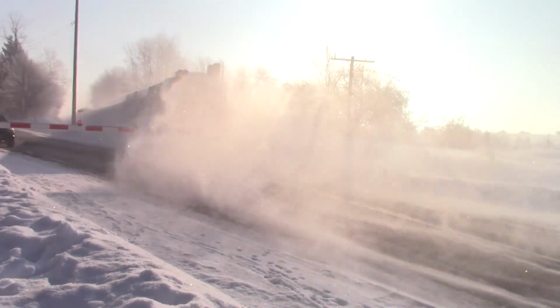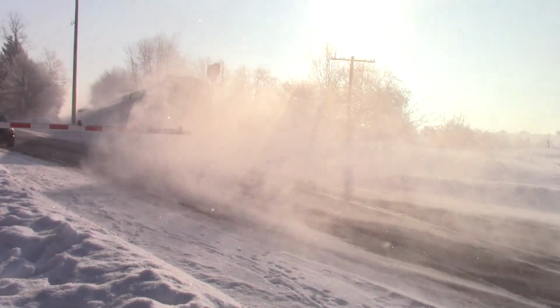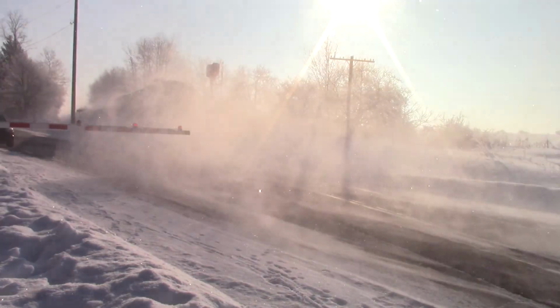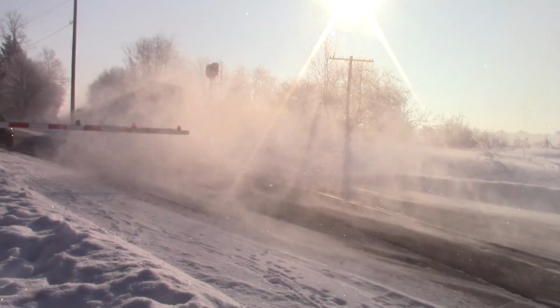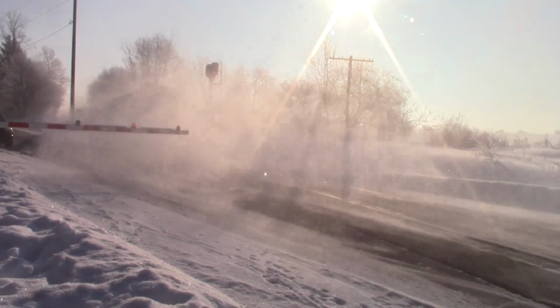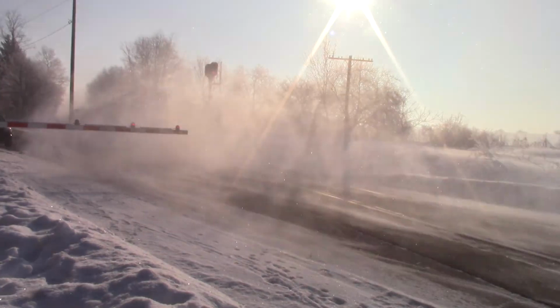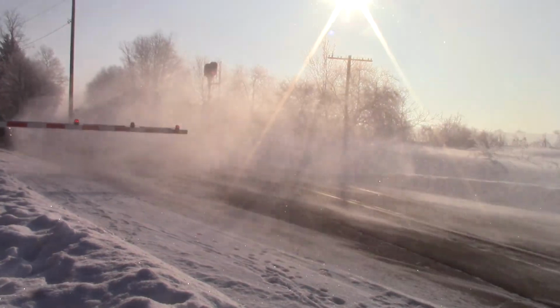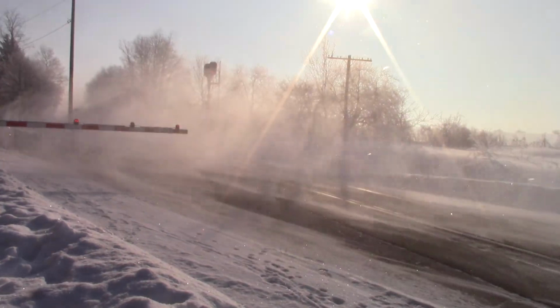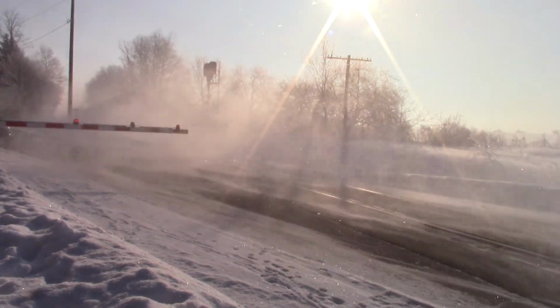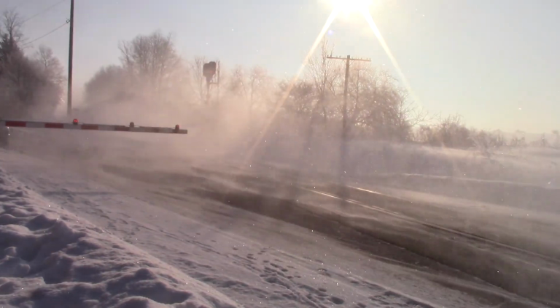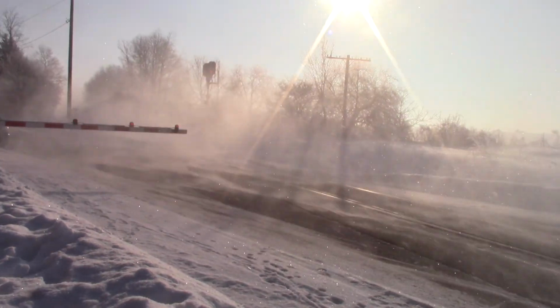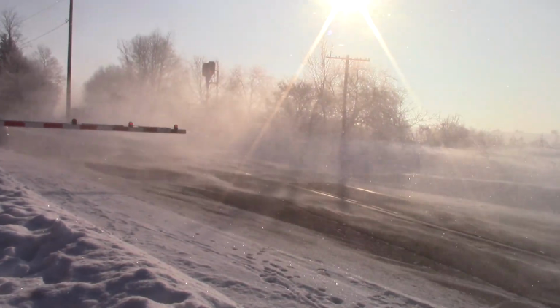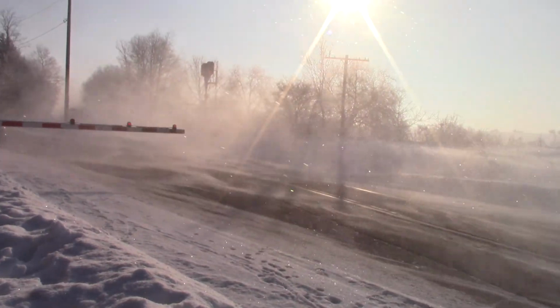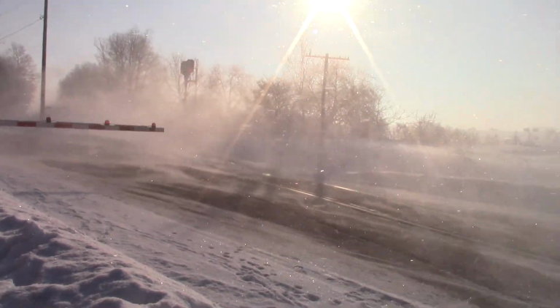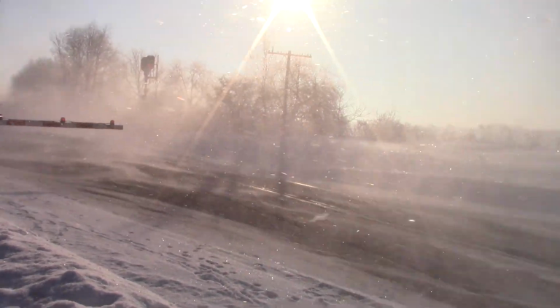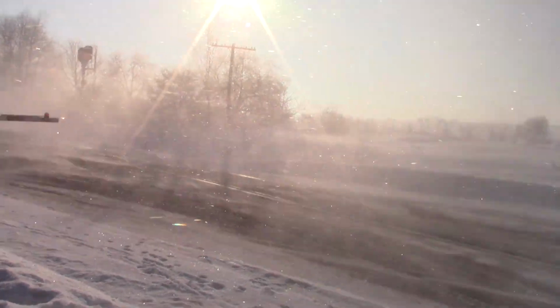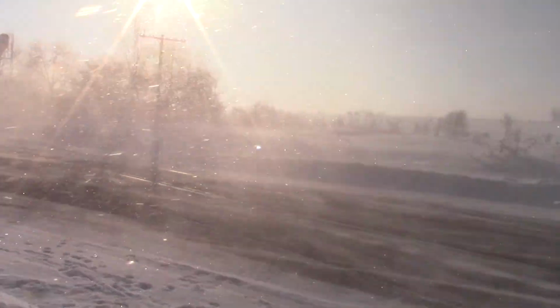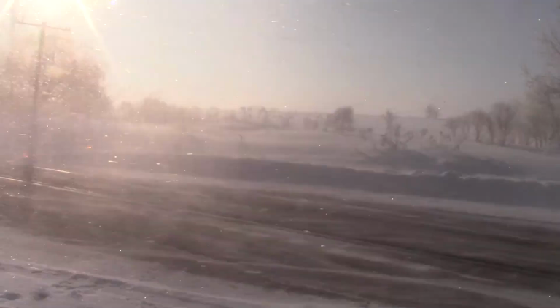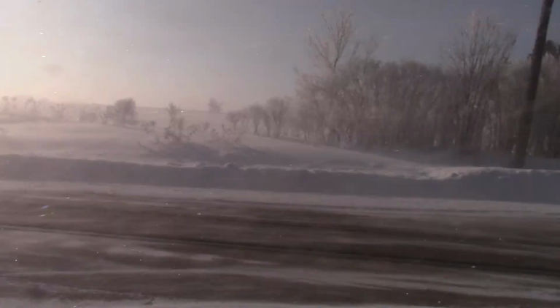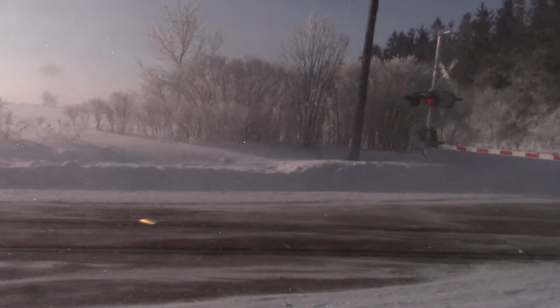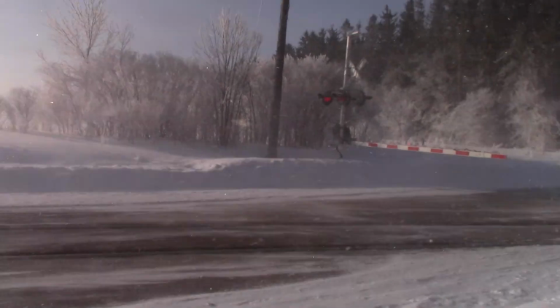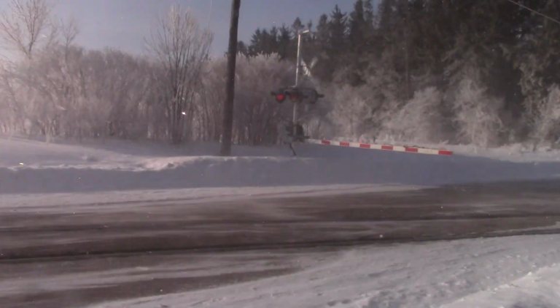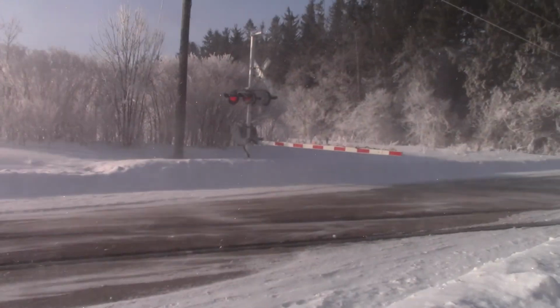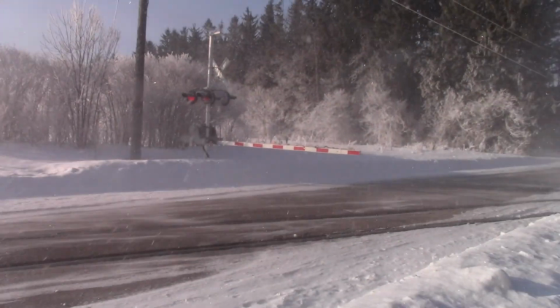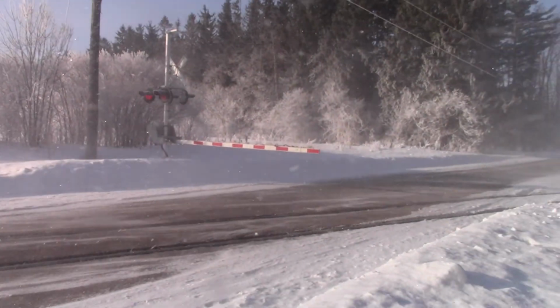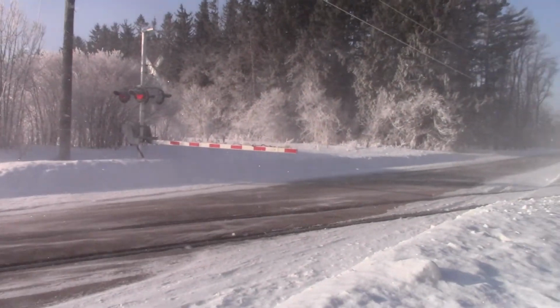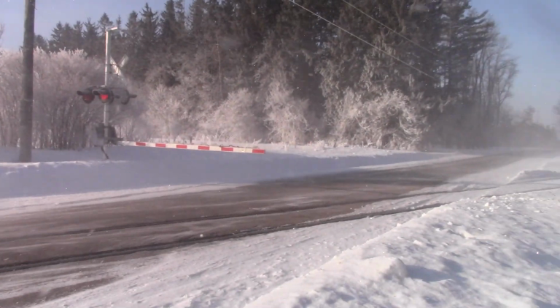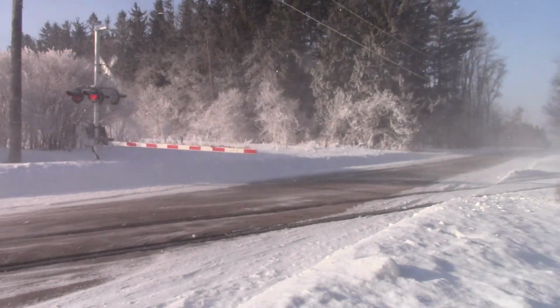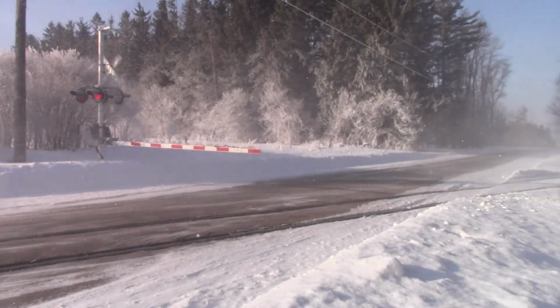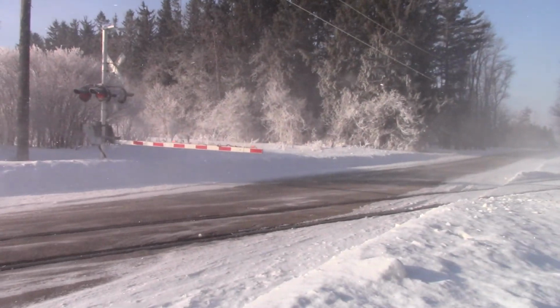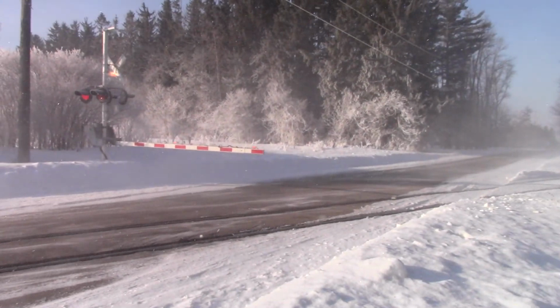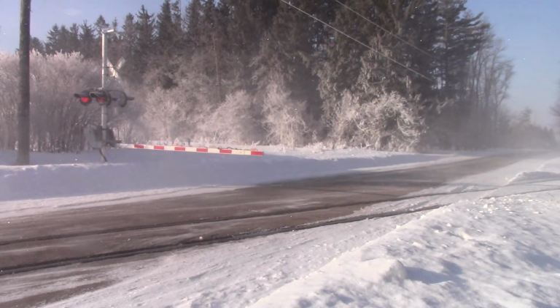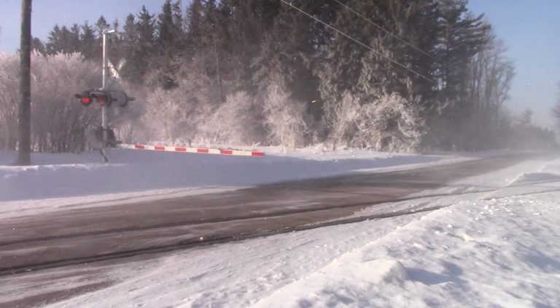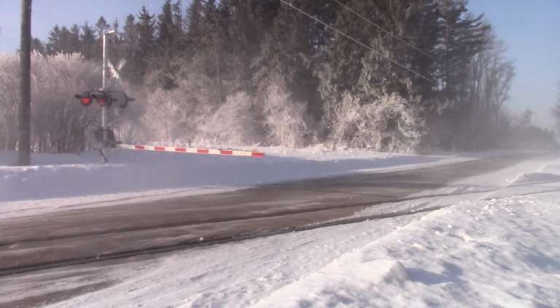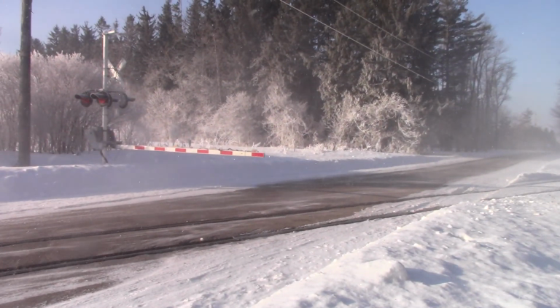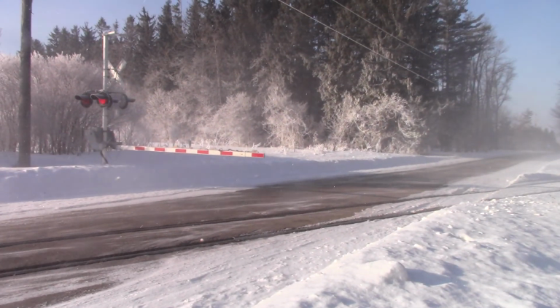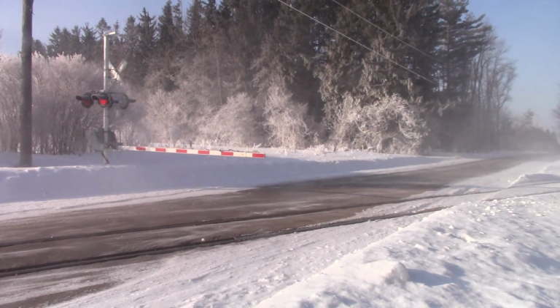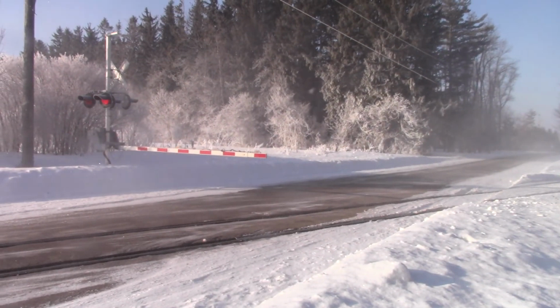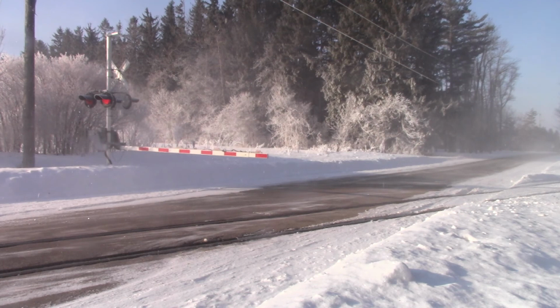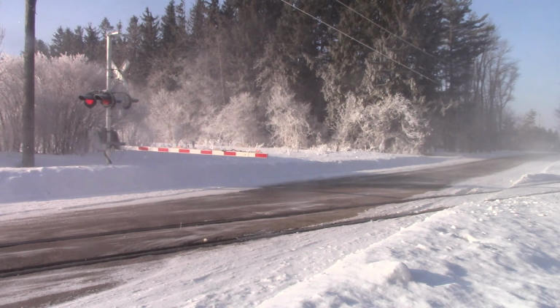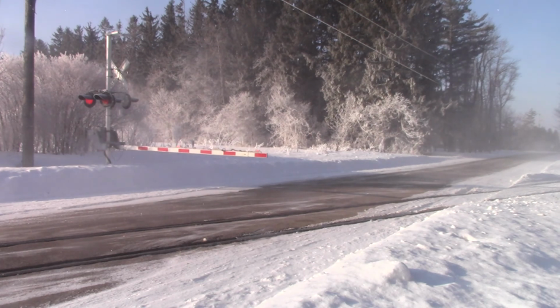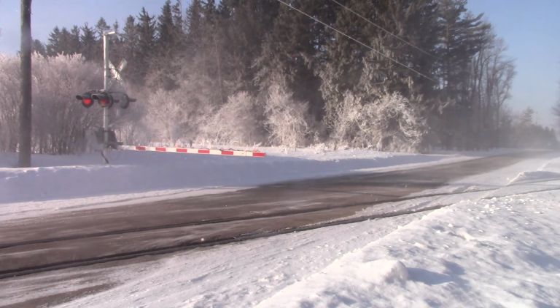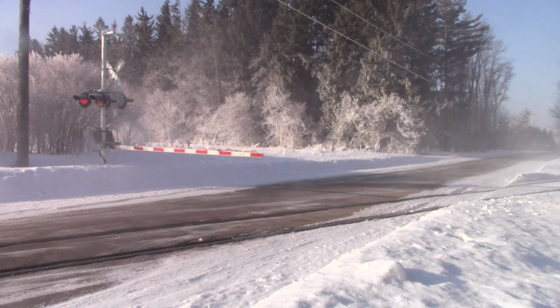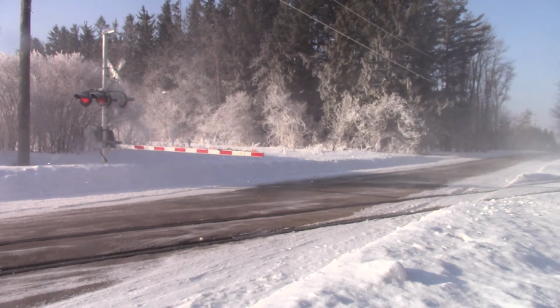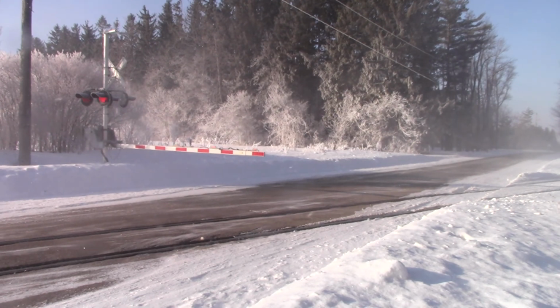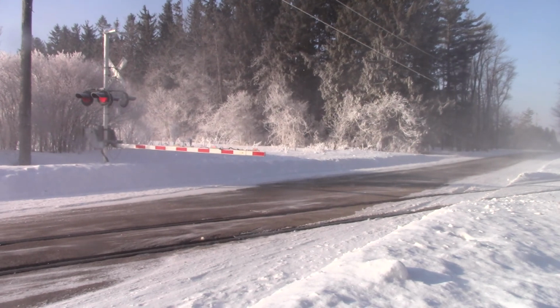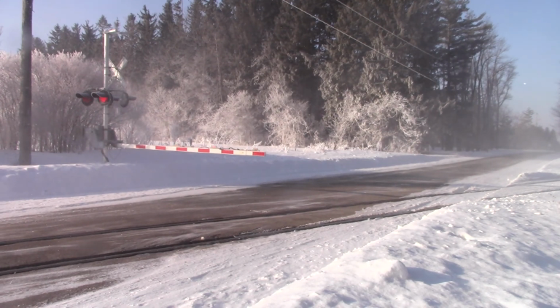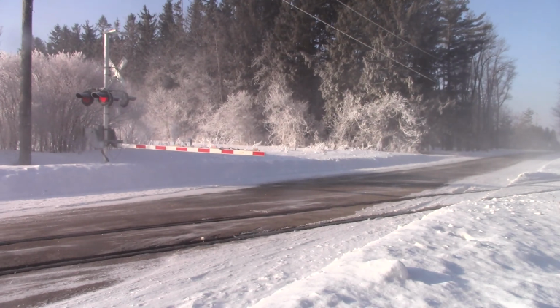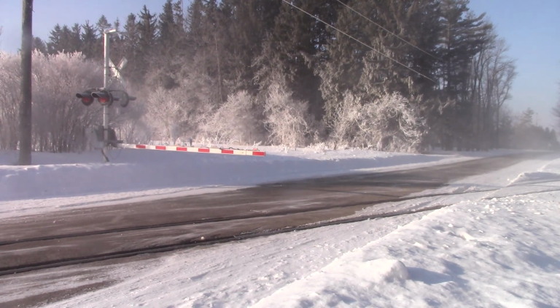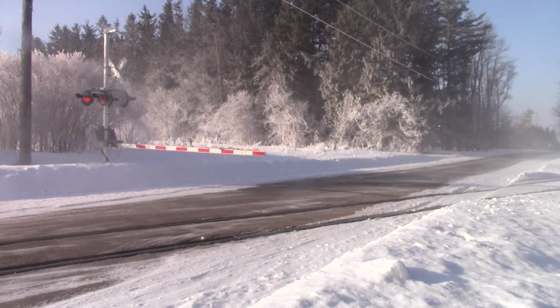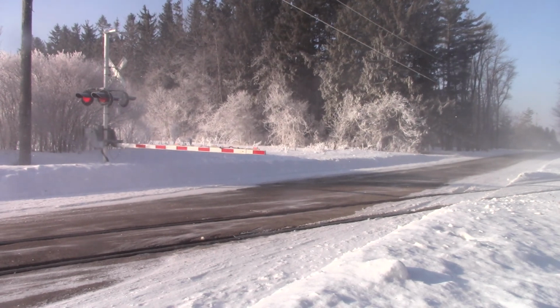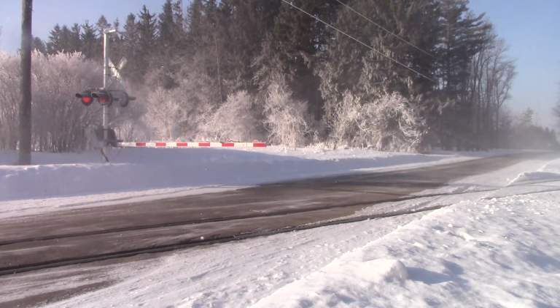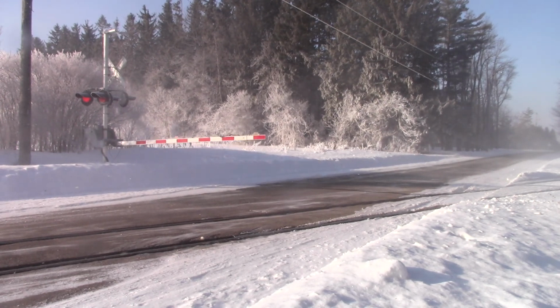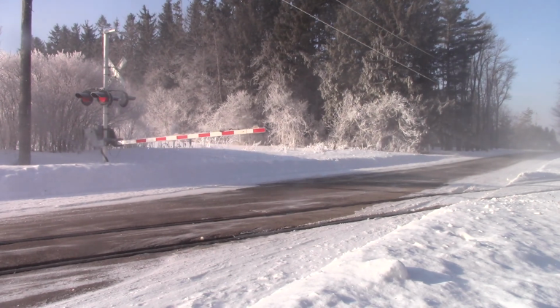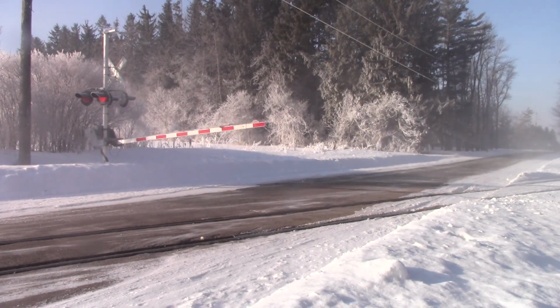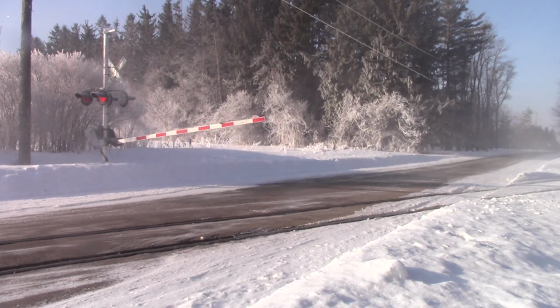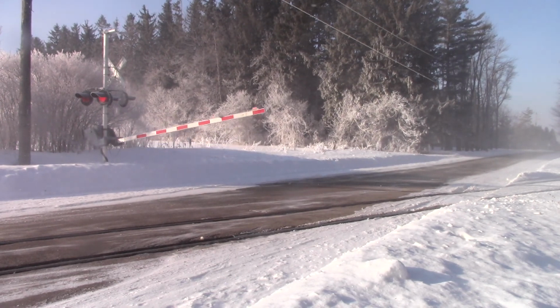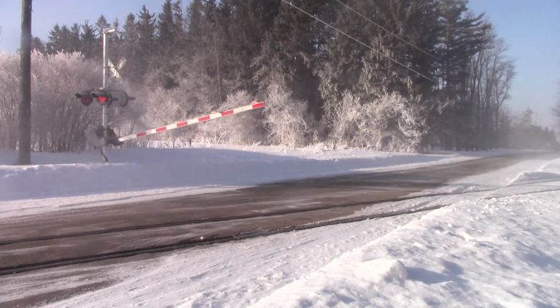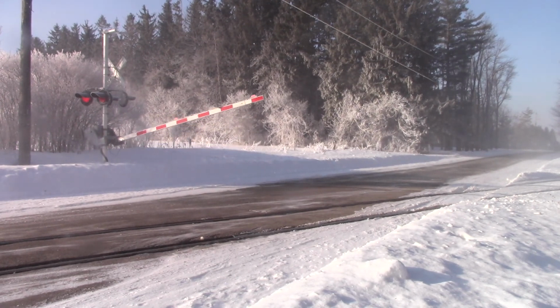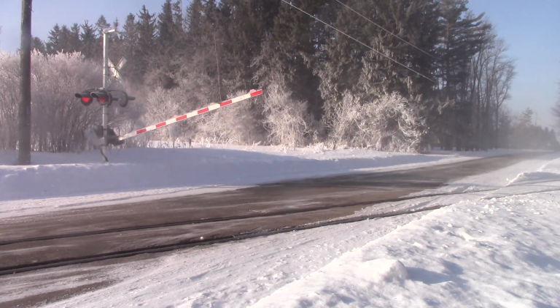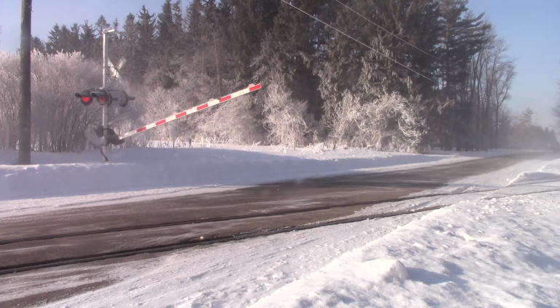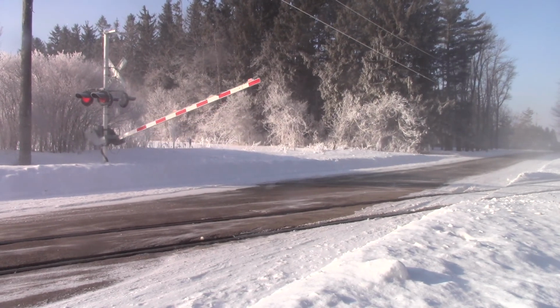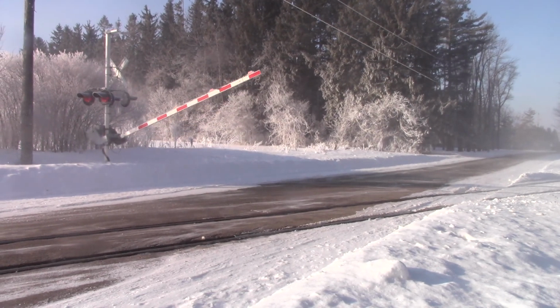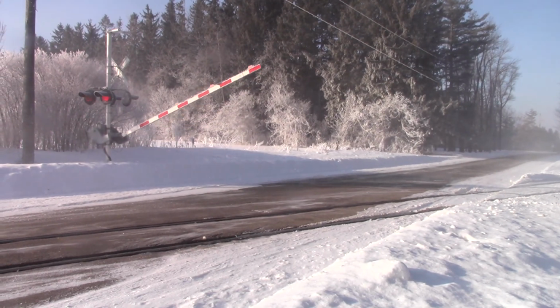Holy! They are flying in that snow. Jeez.